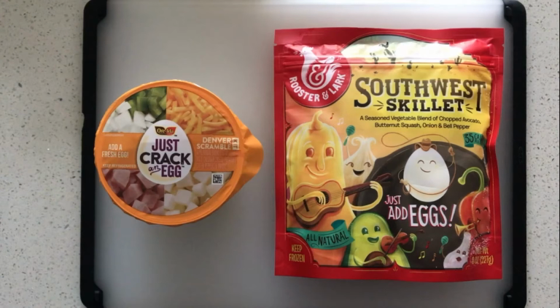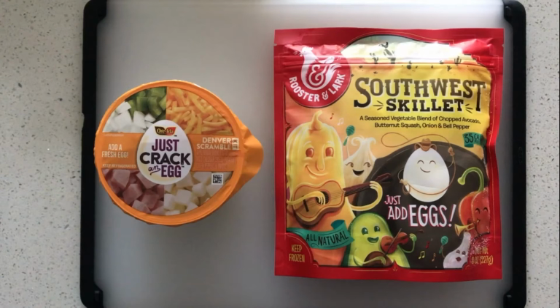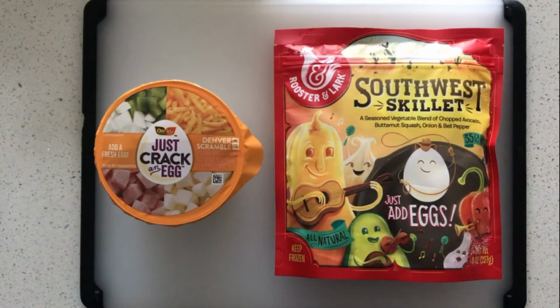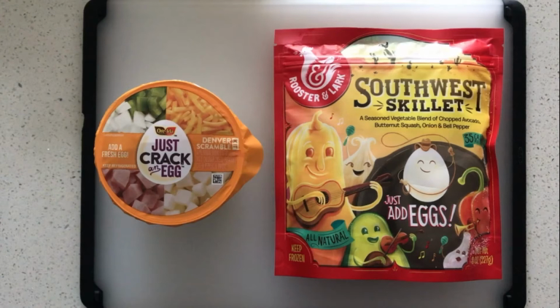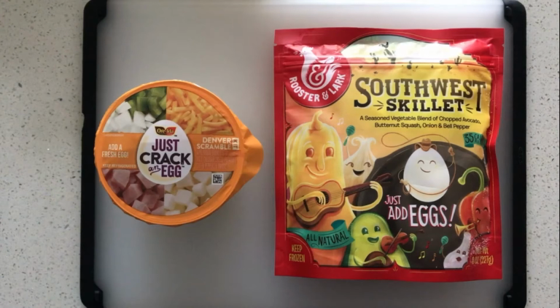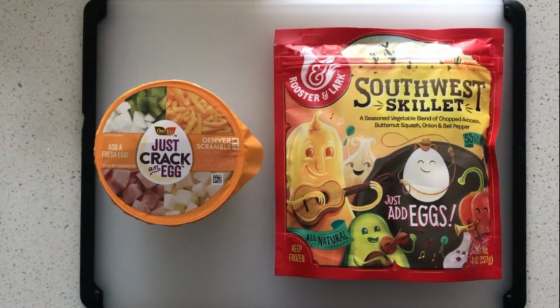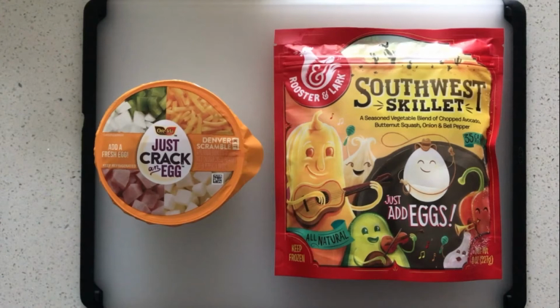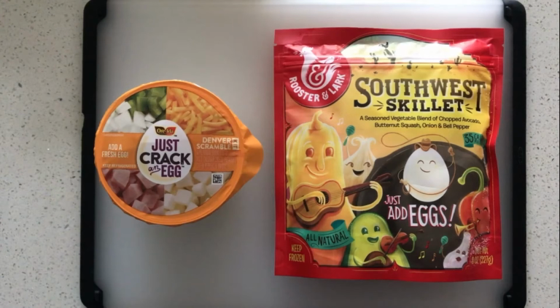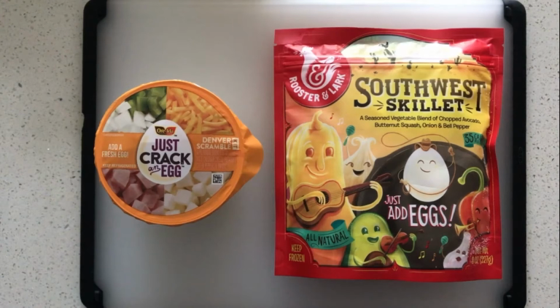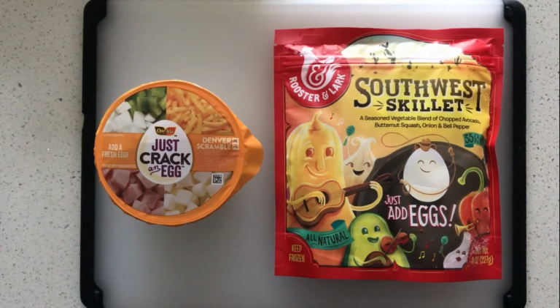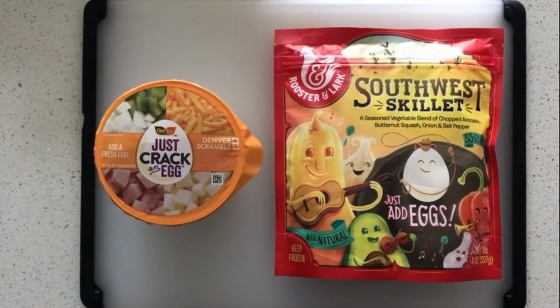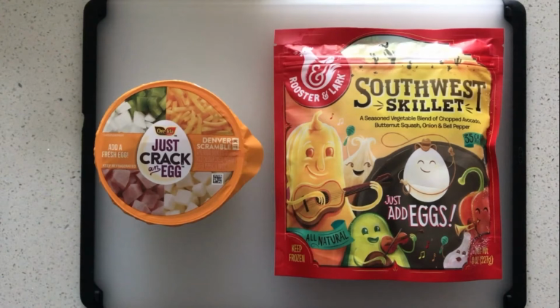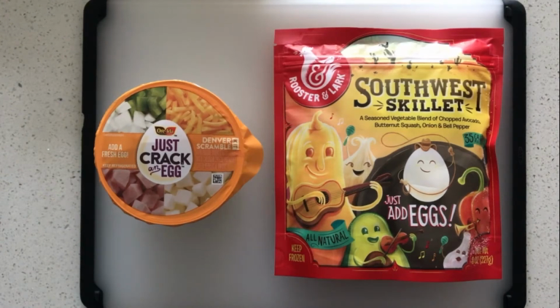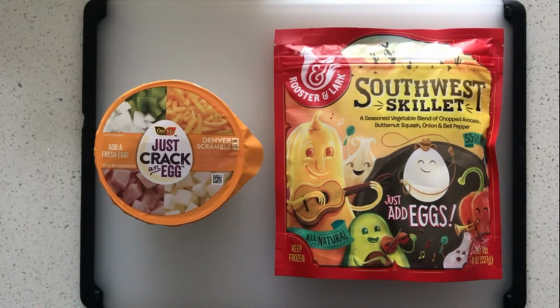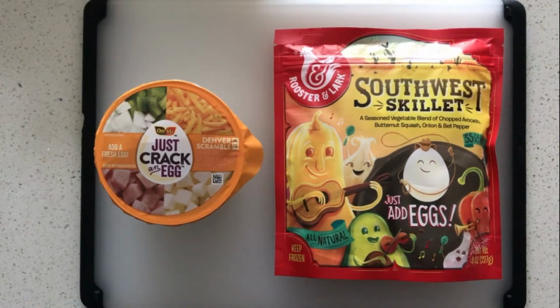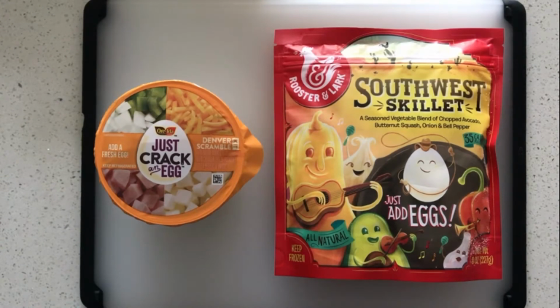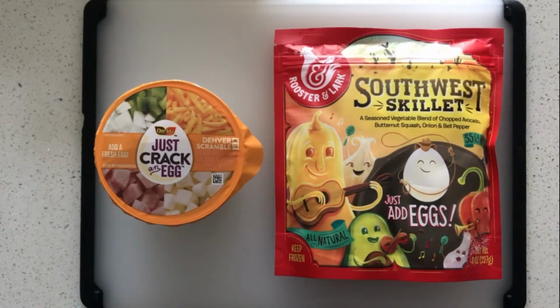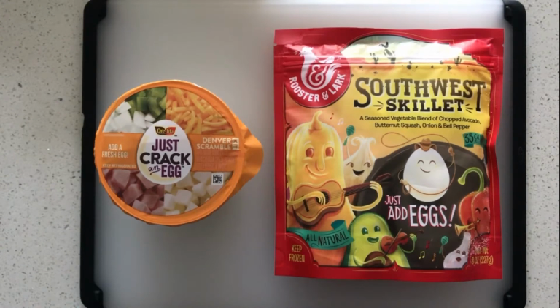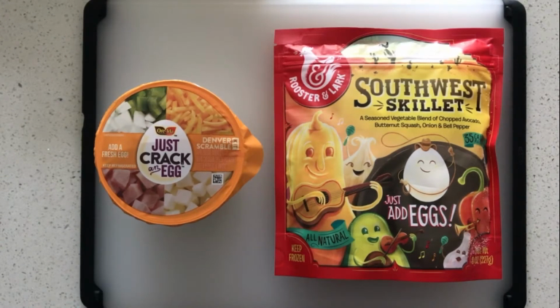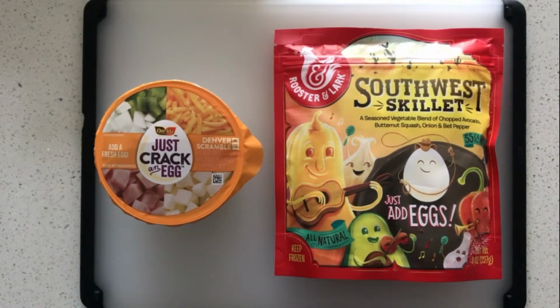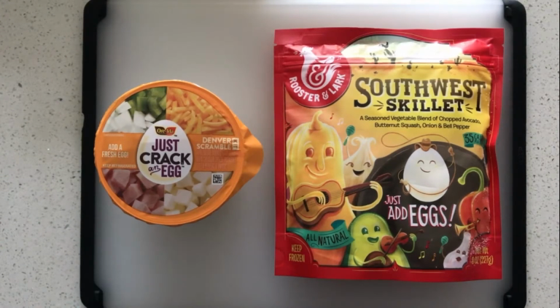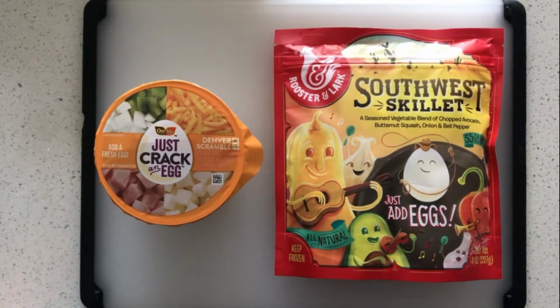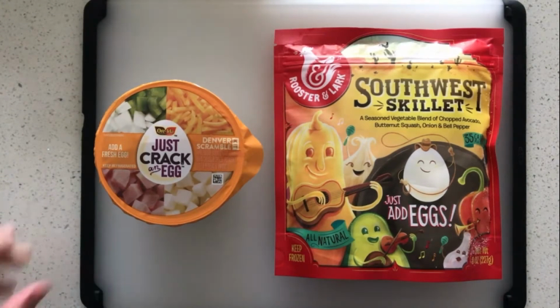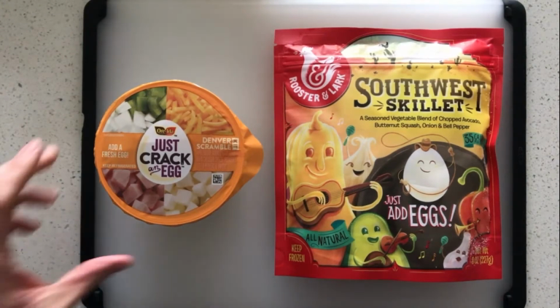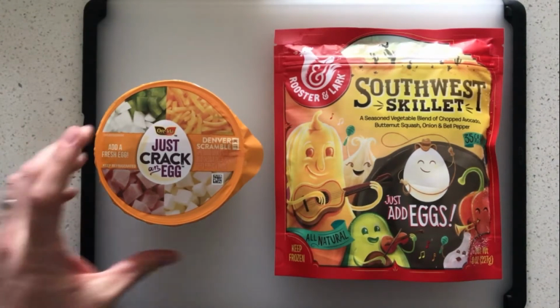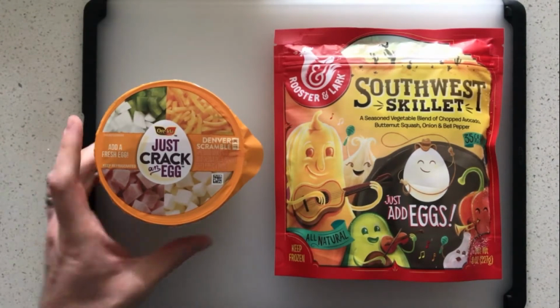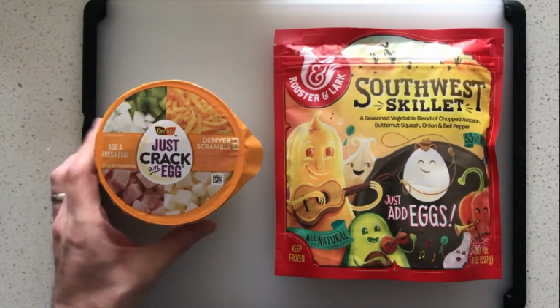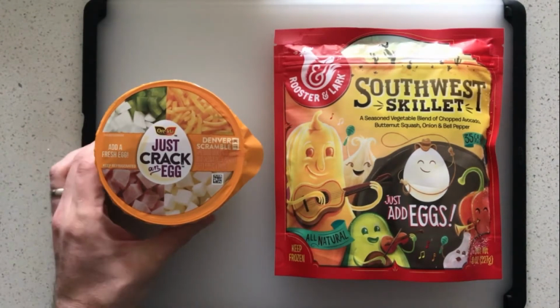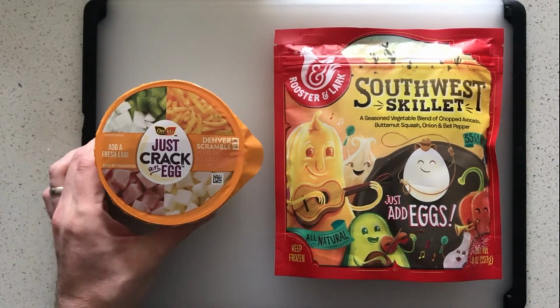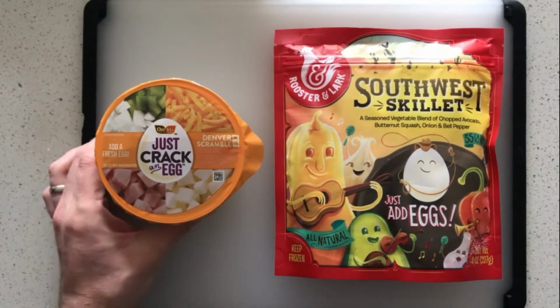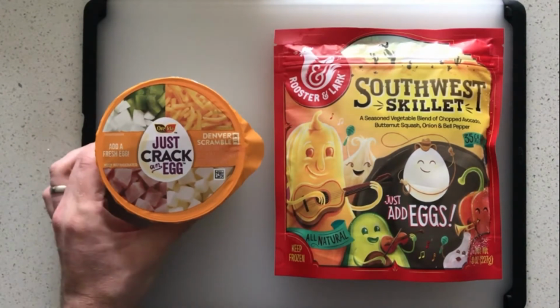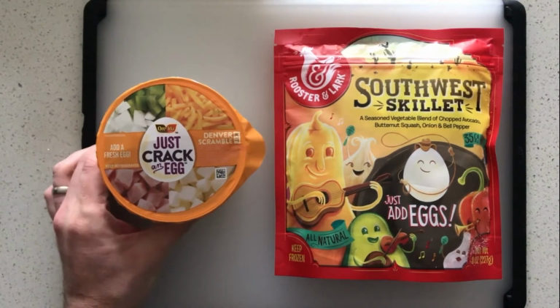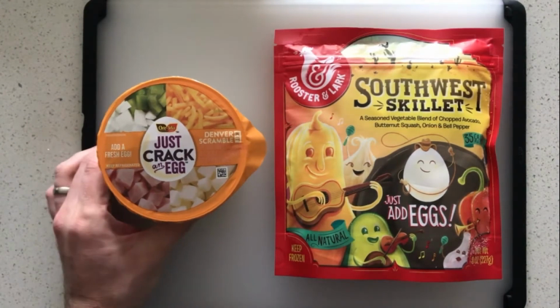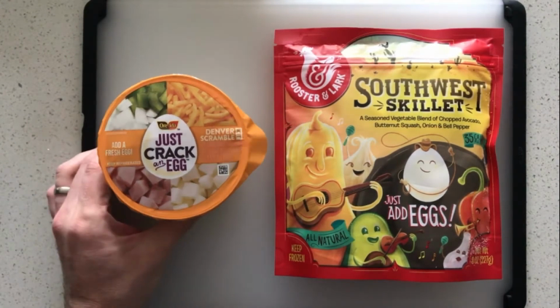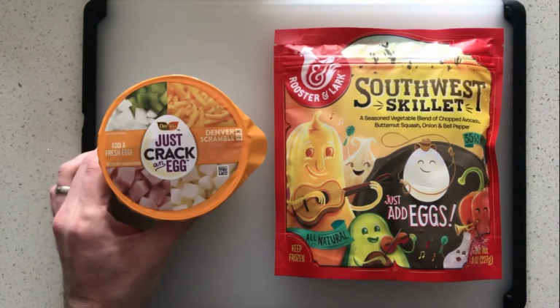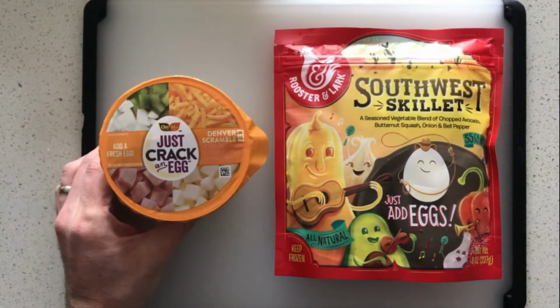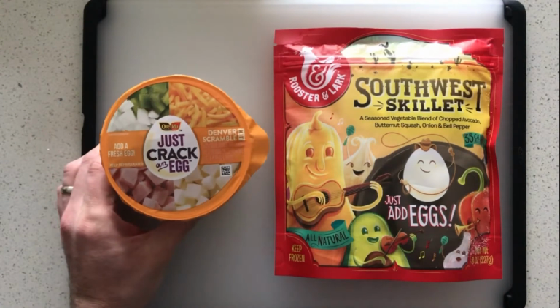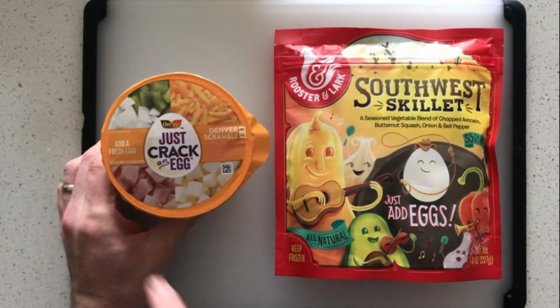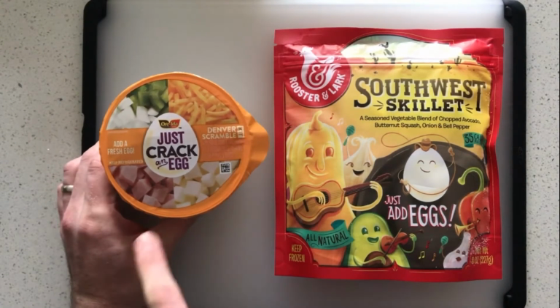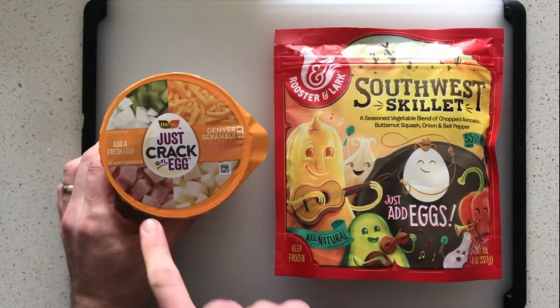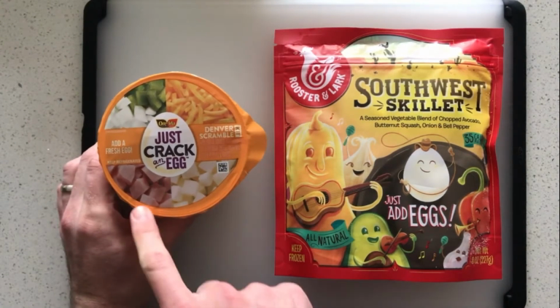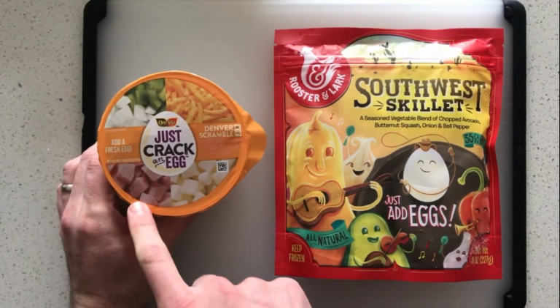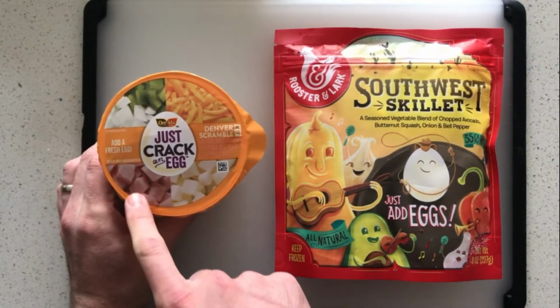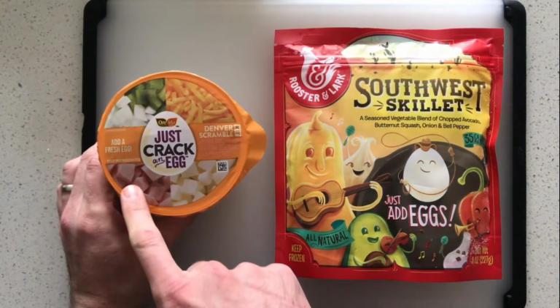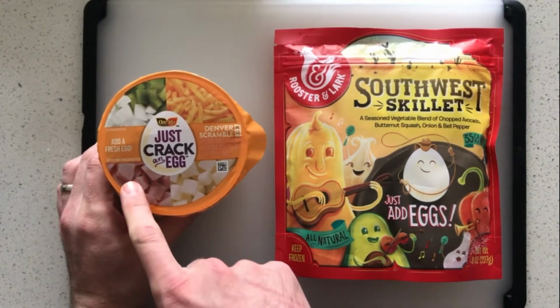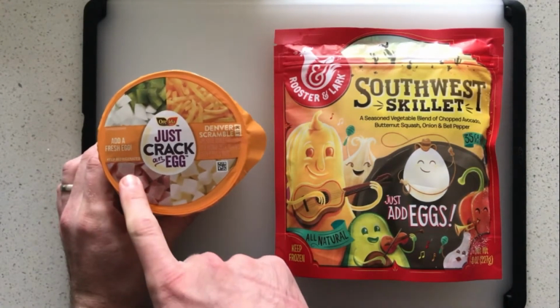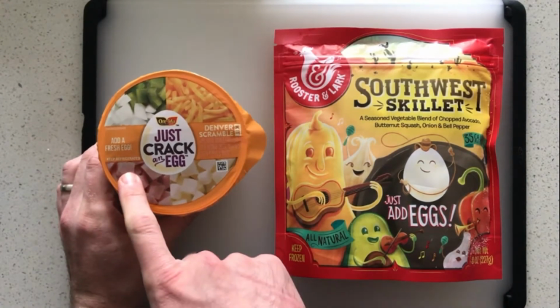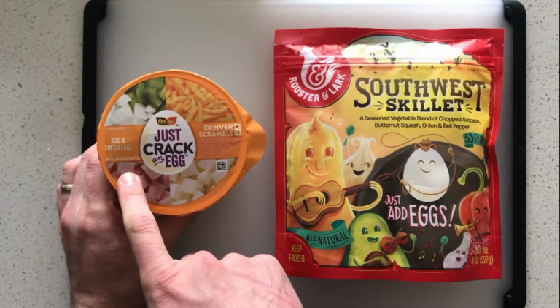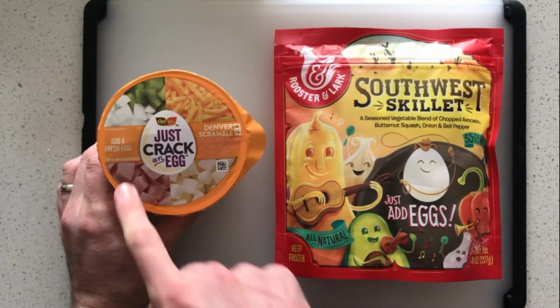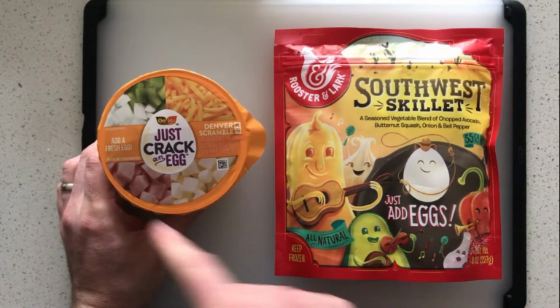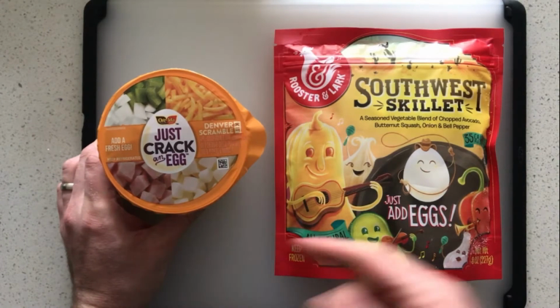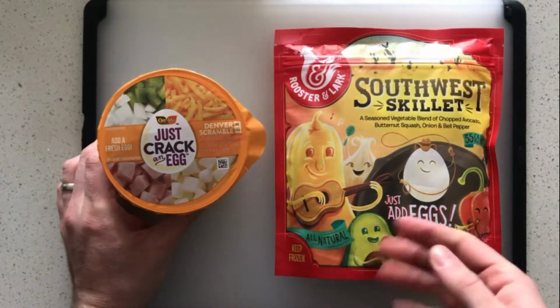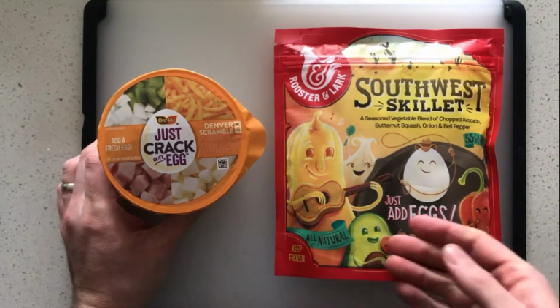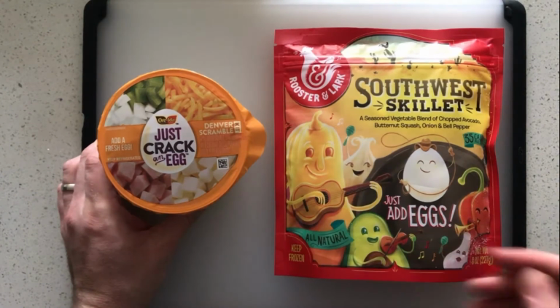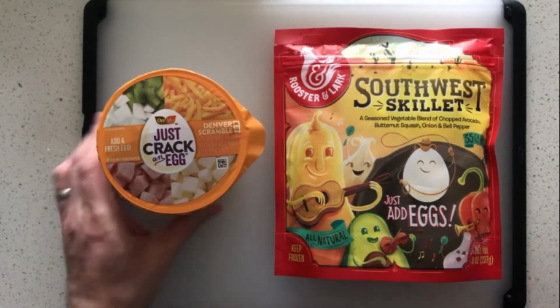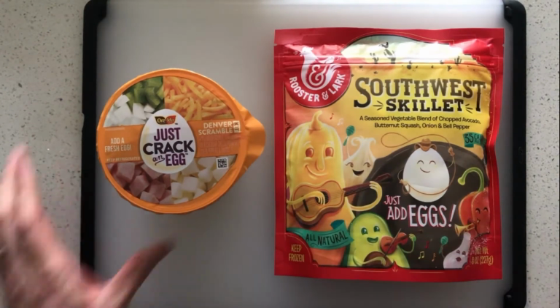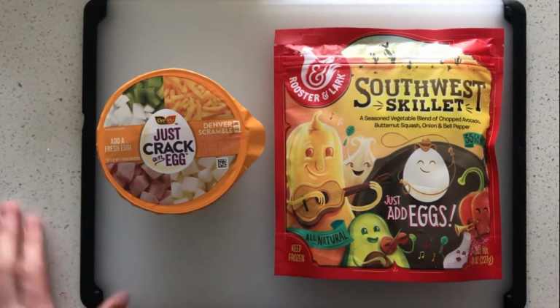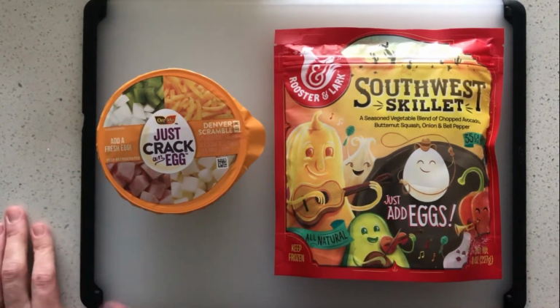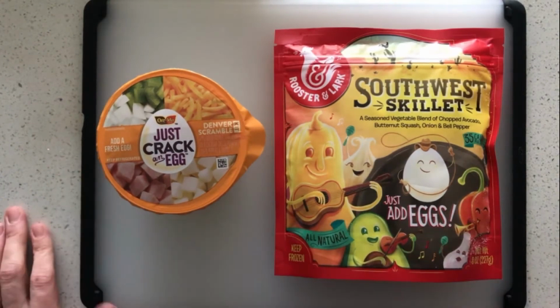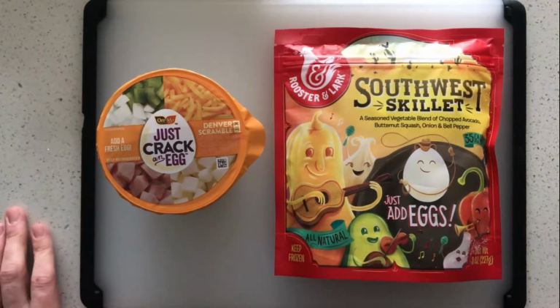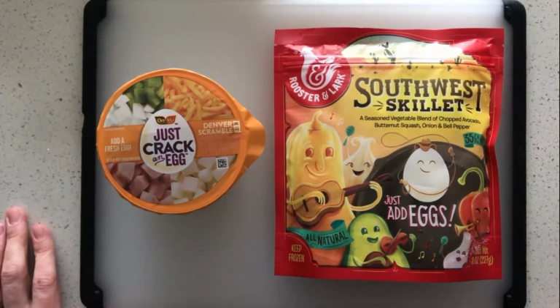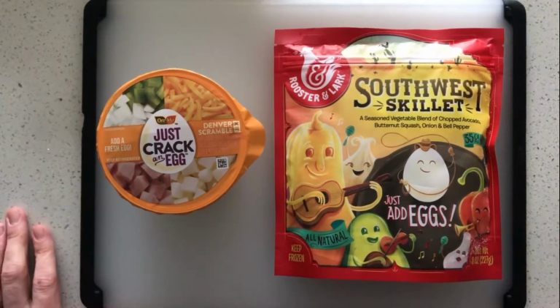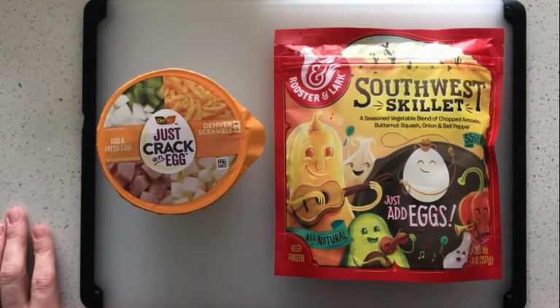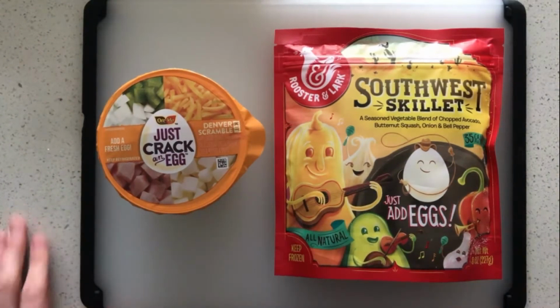All right, so here we go. Here are the two products. The first key difference is this one is refrigerated and this is frozen.